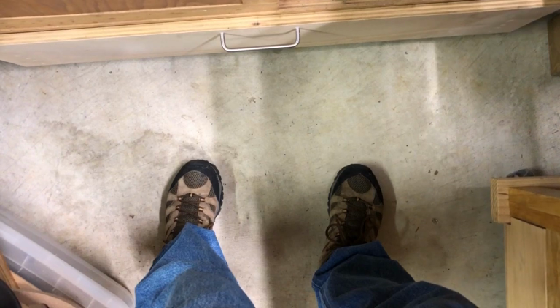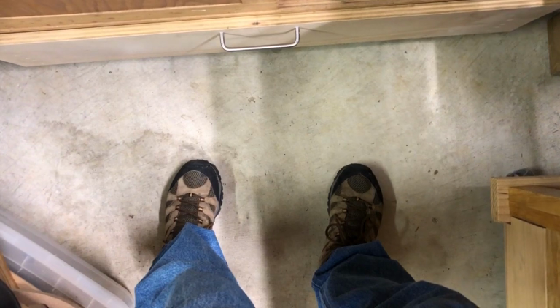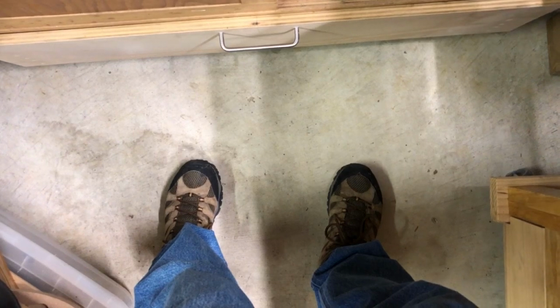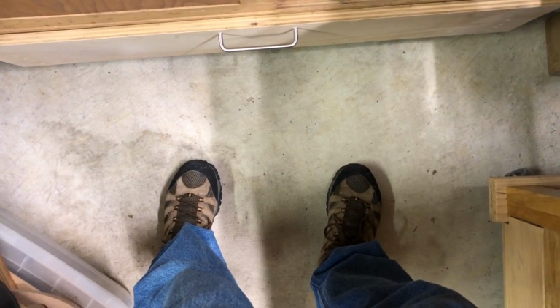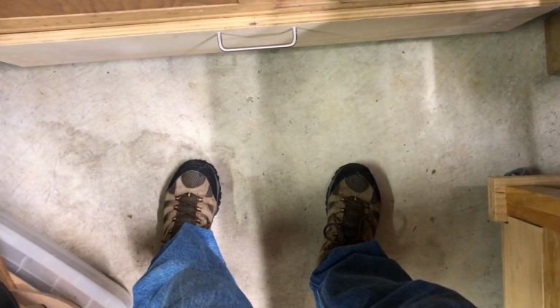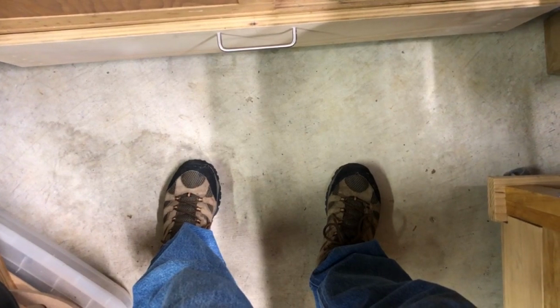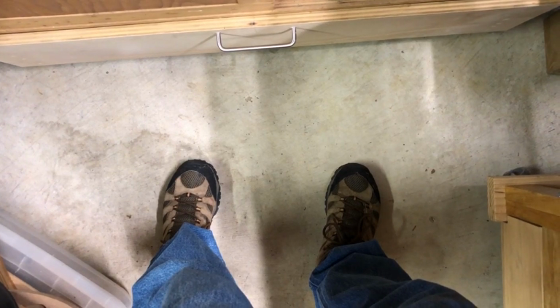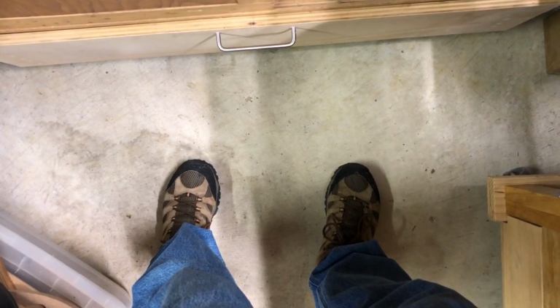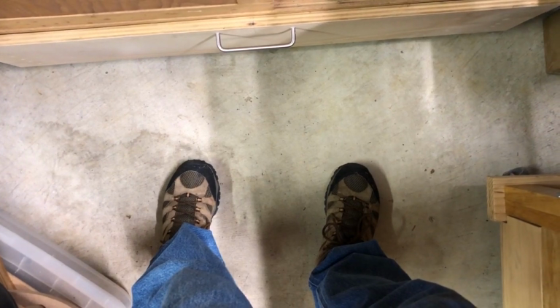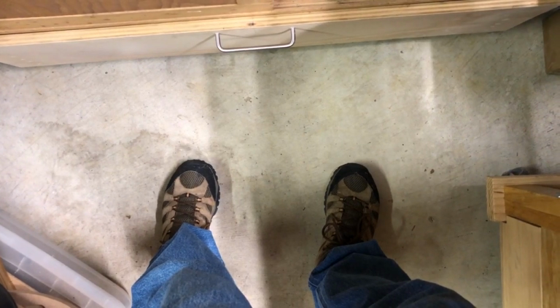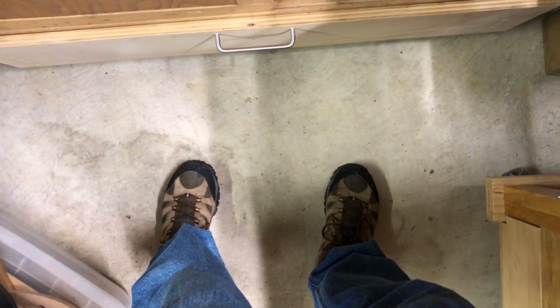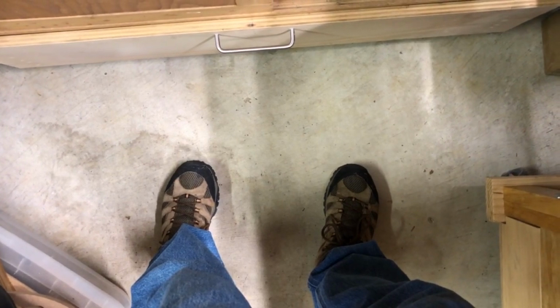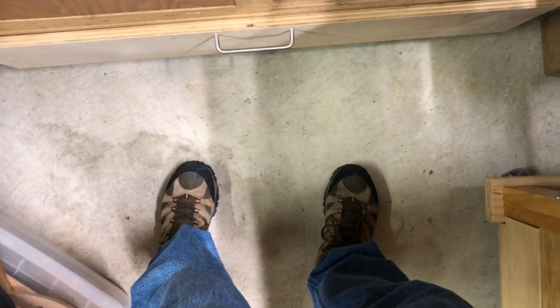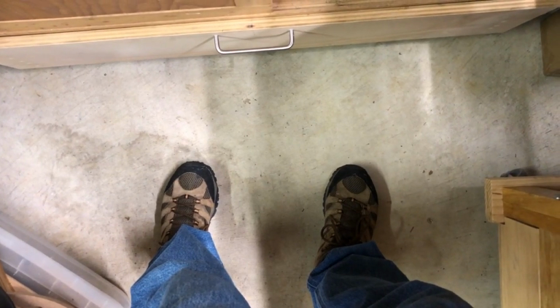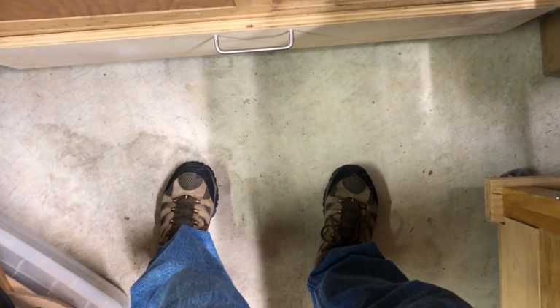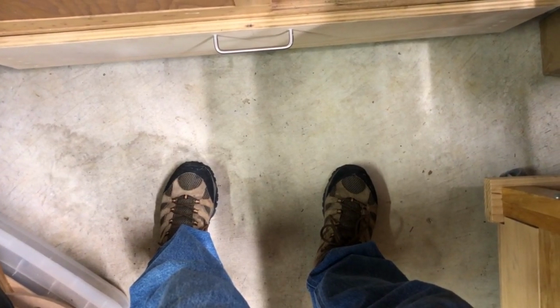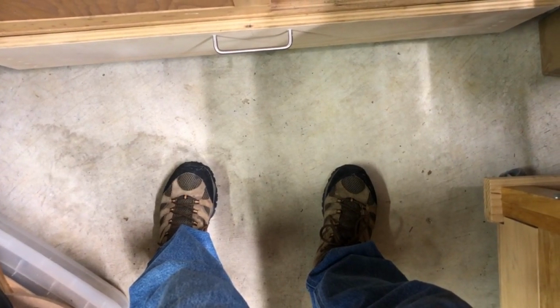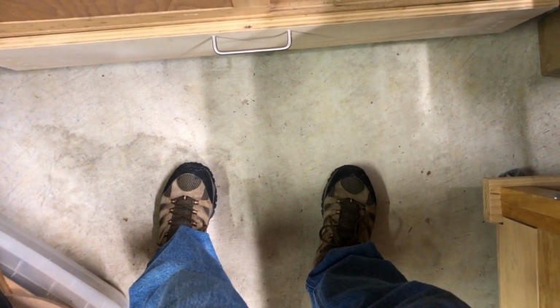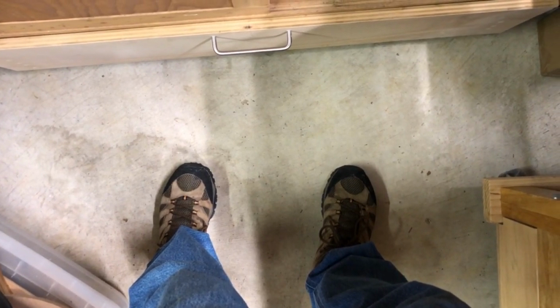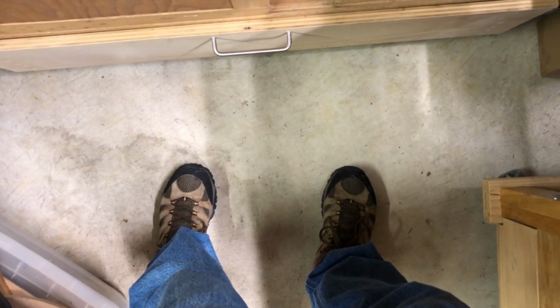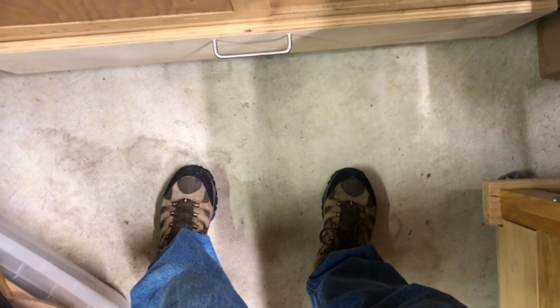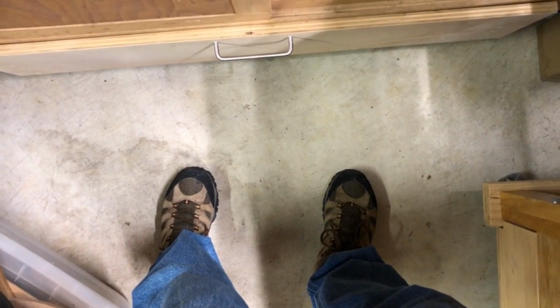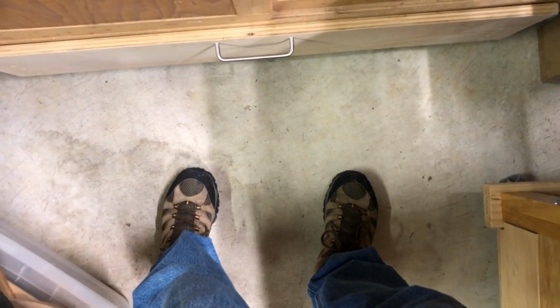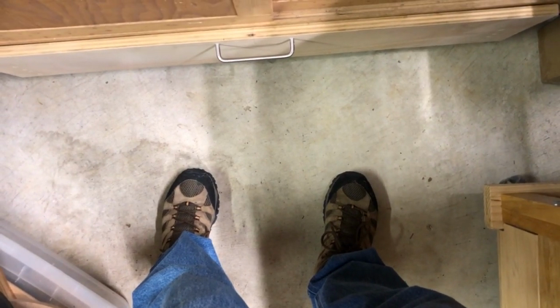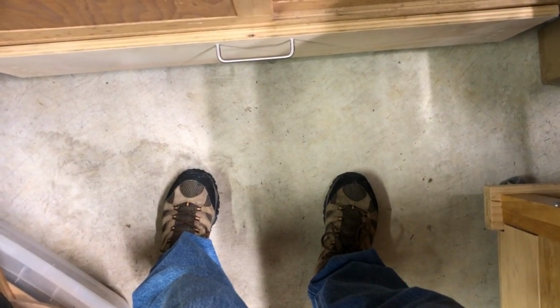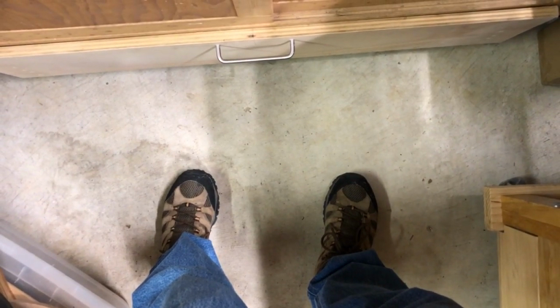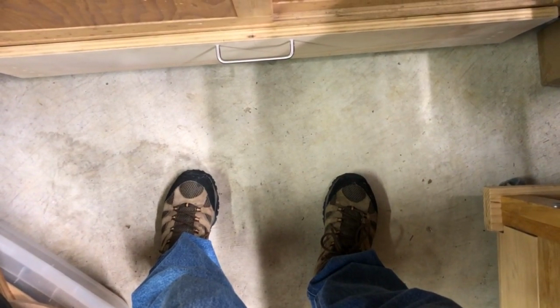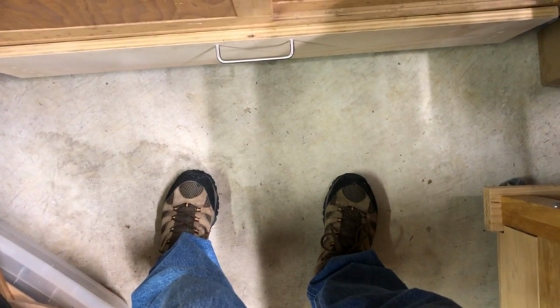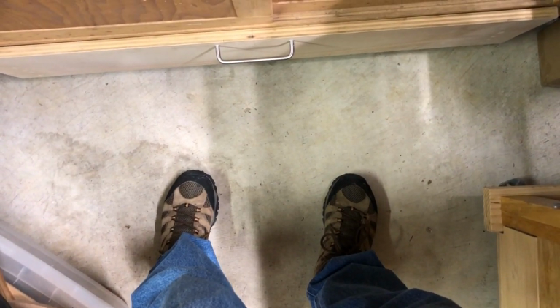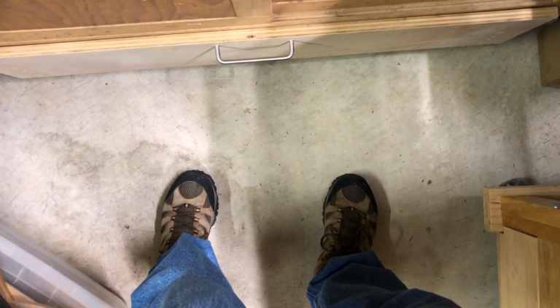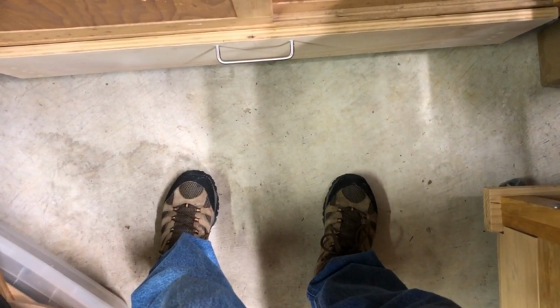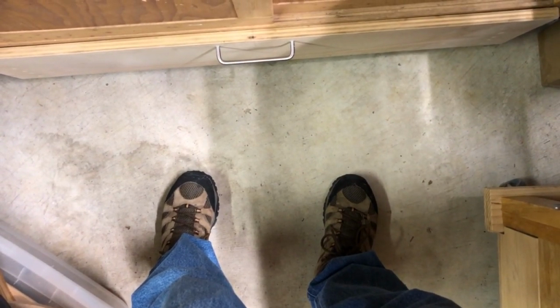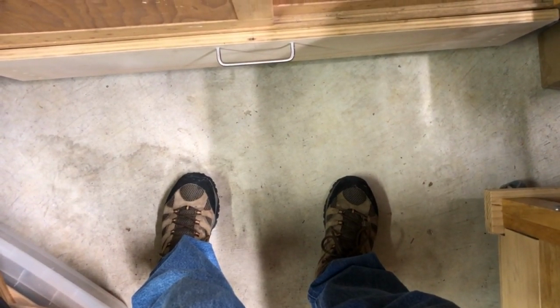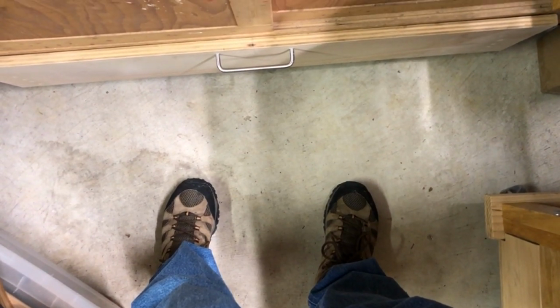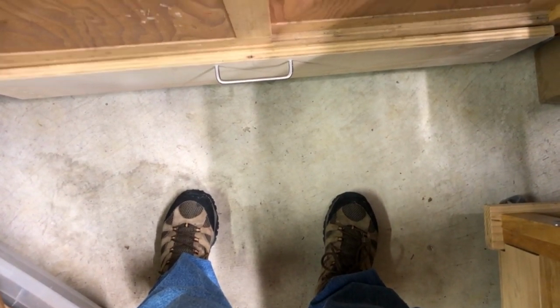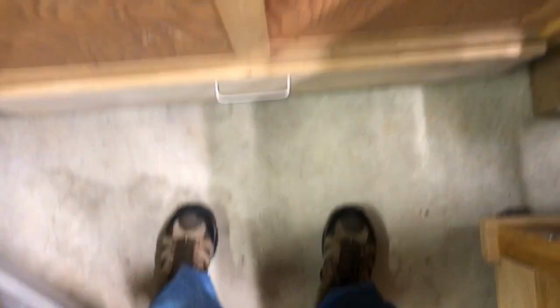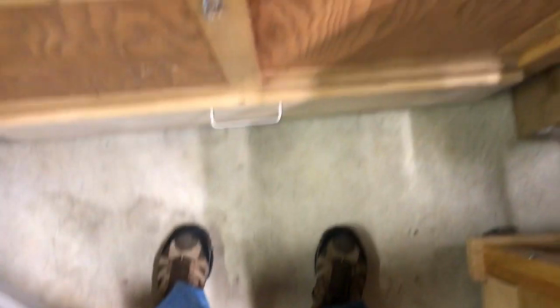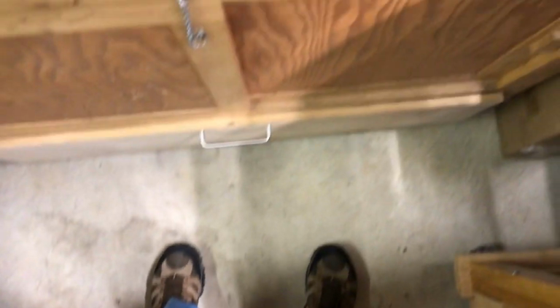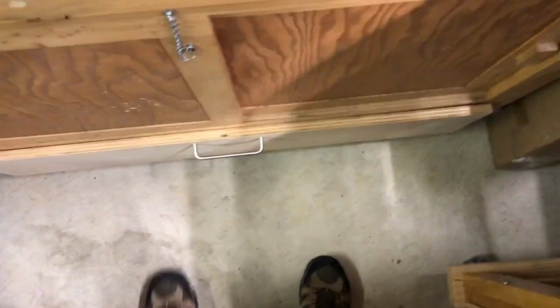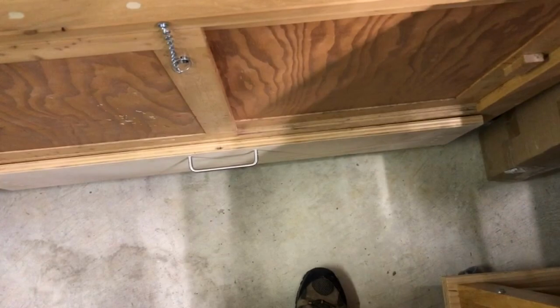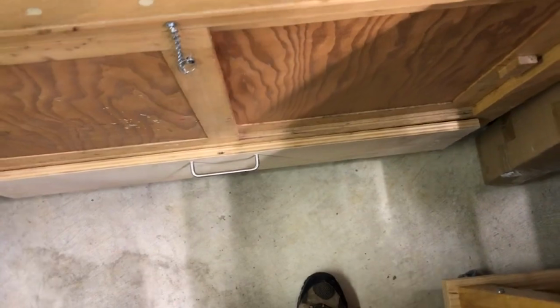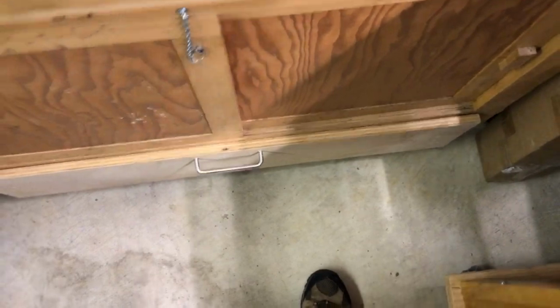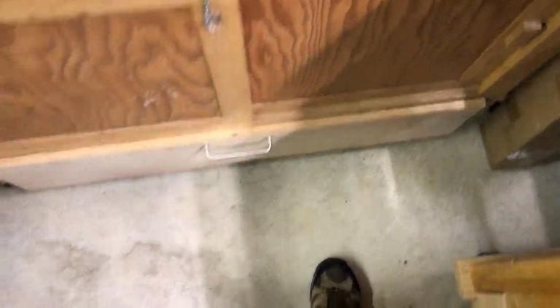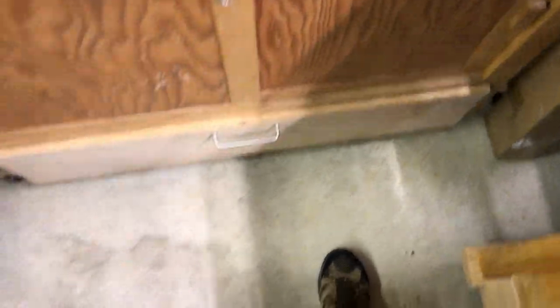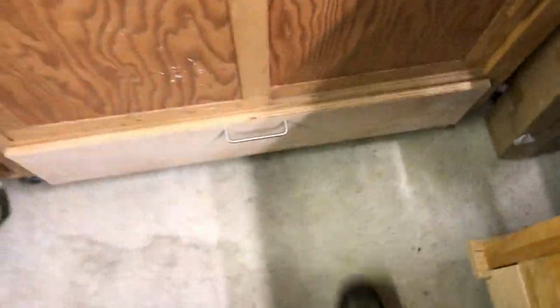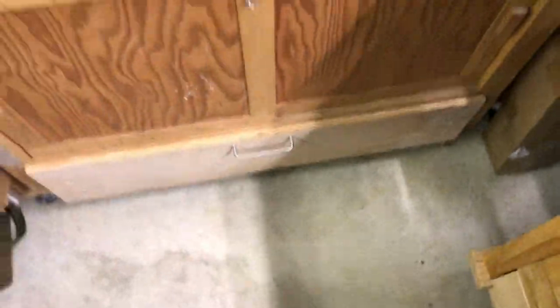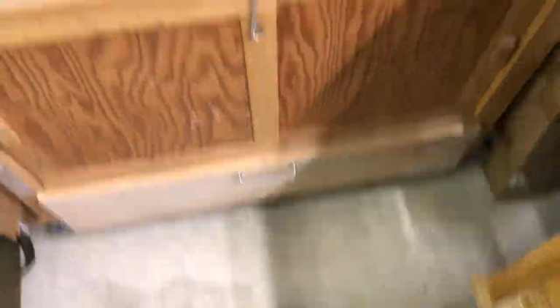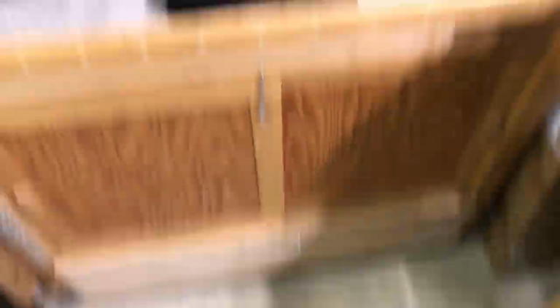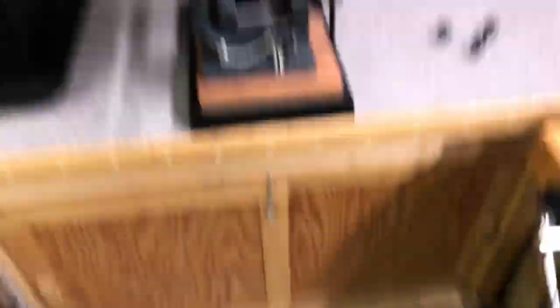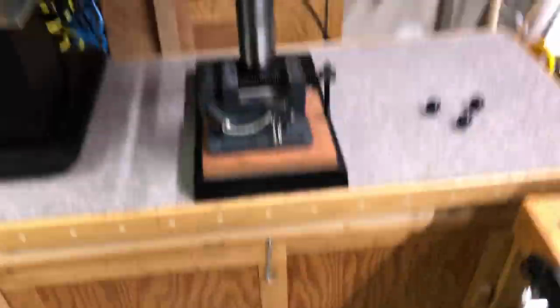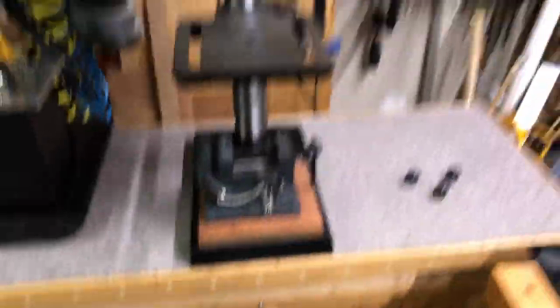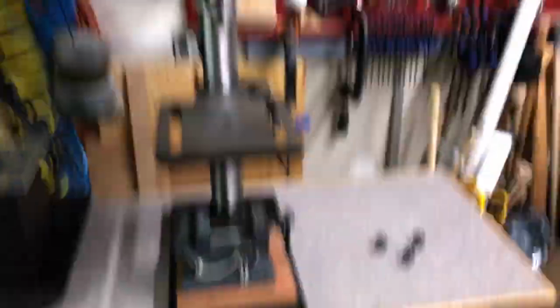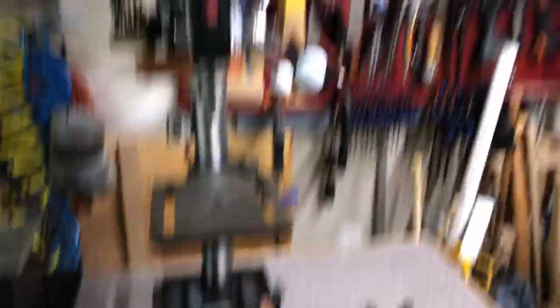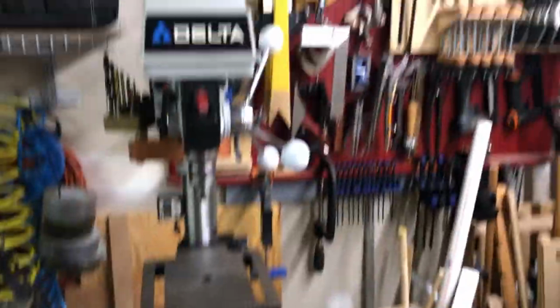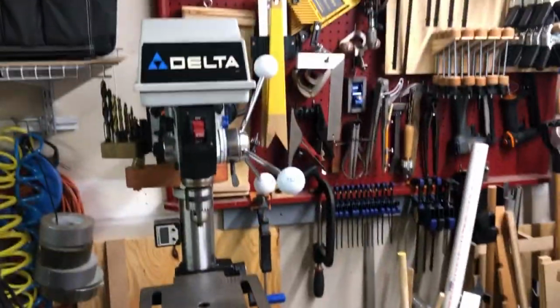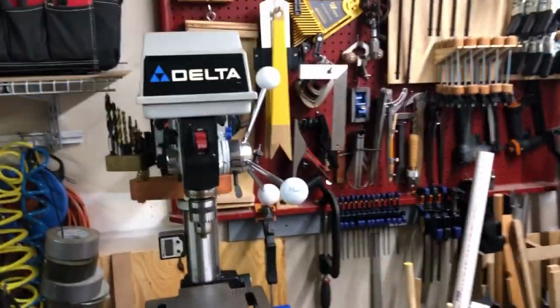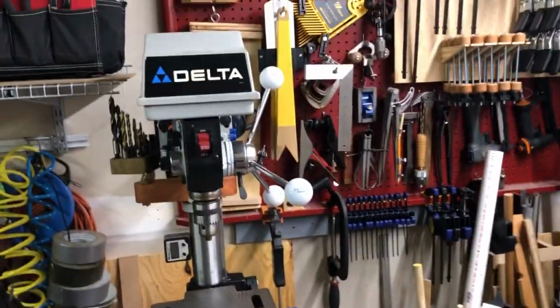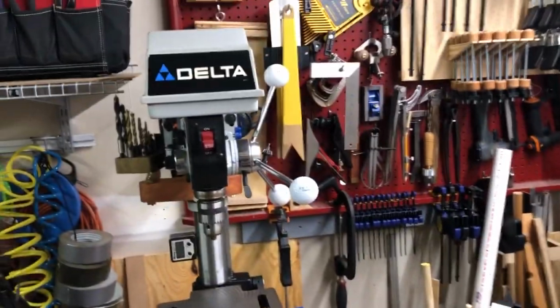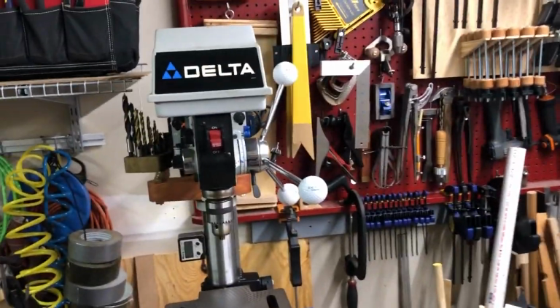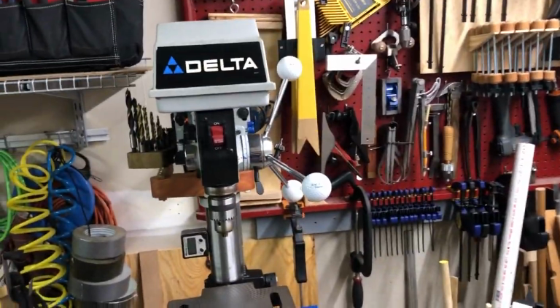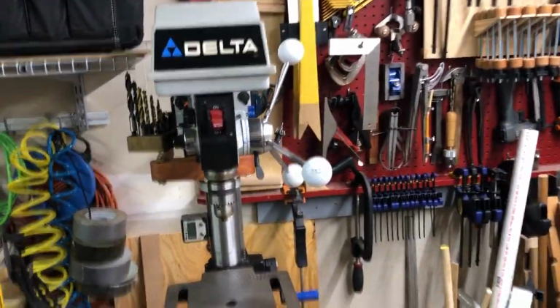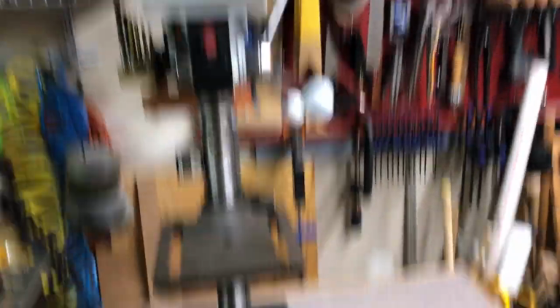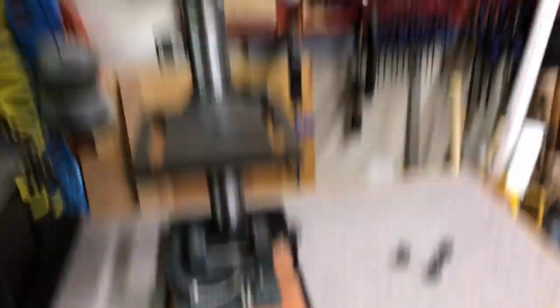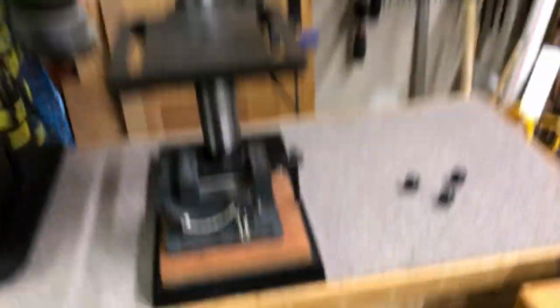Howdy friends, welcome back to my shop. I've got four really easy upgrades for your drill press.